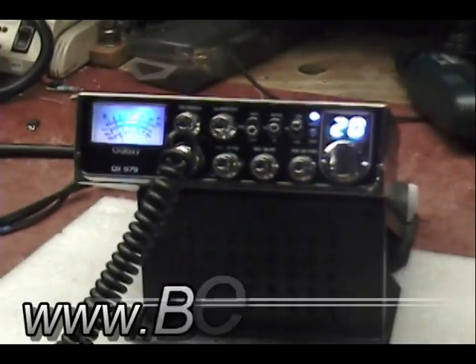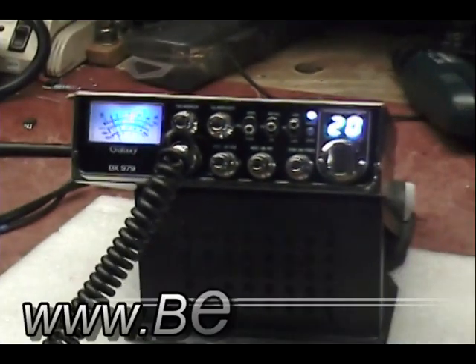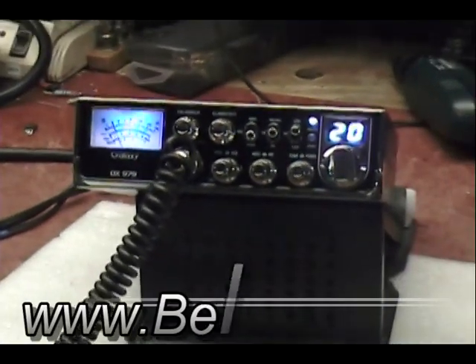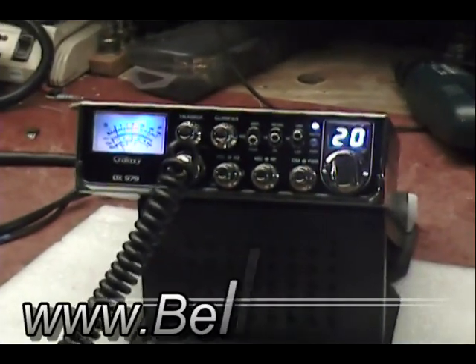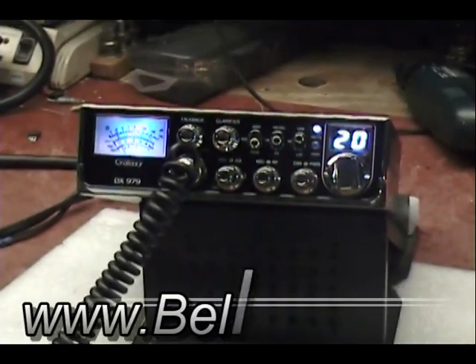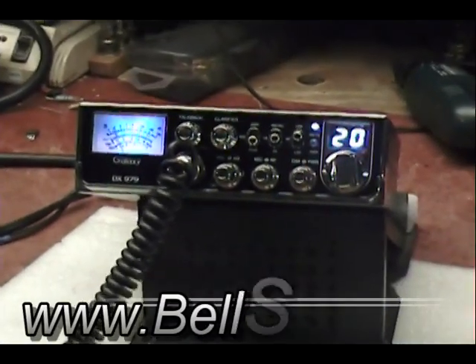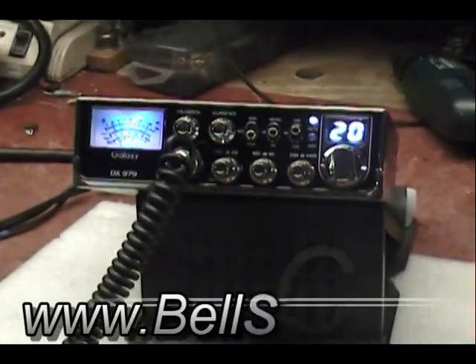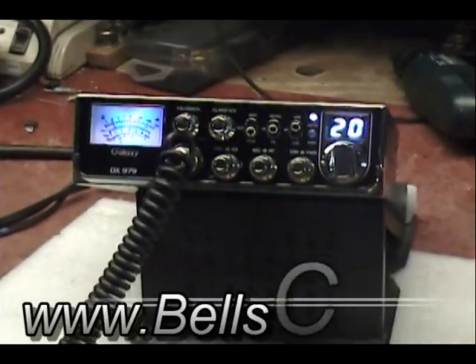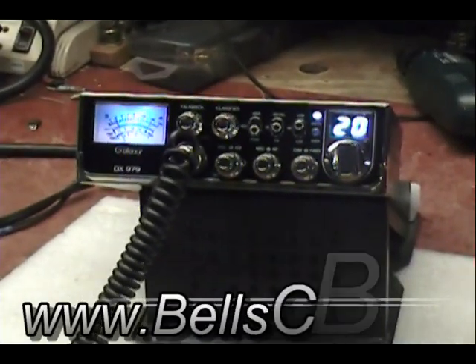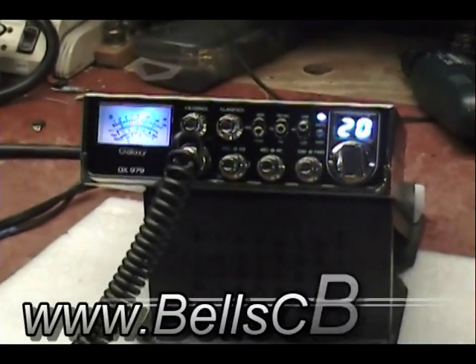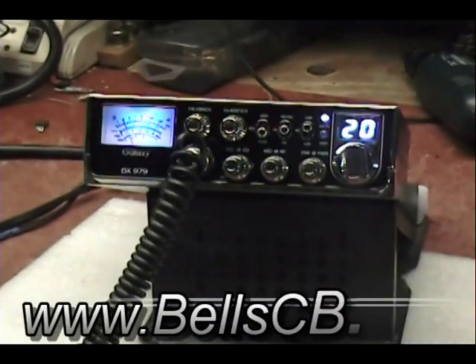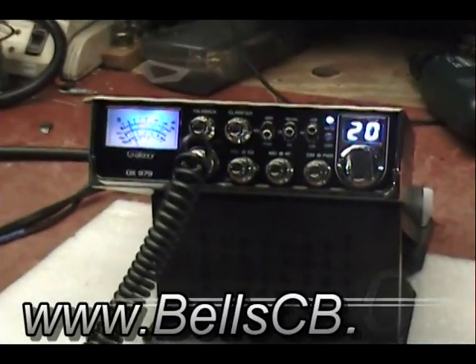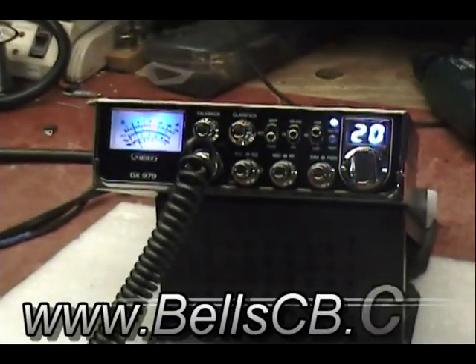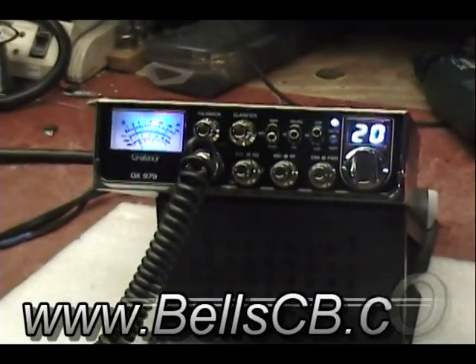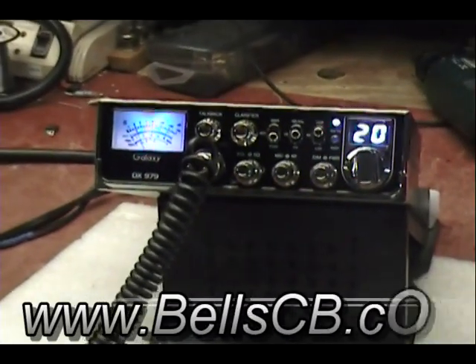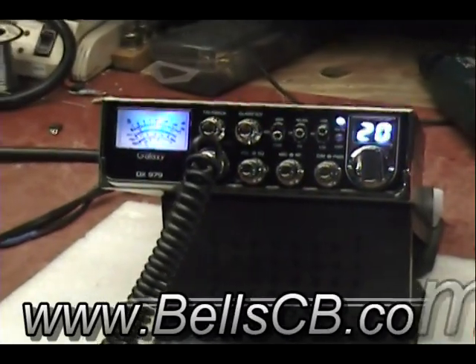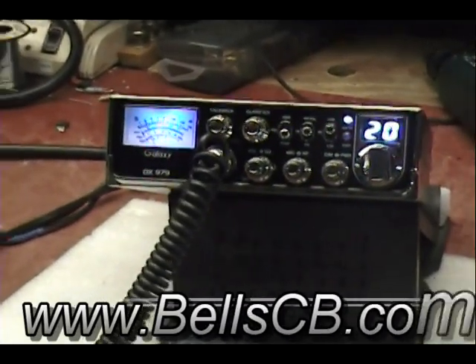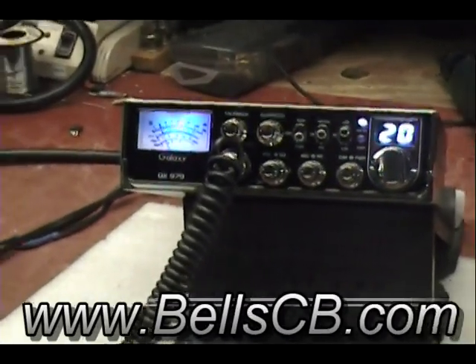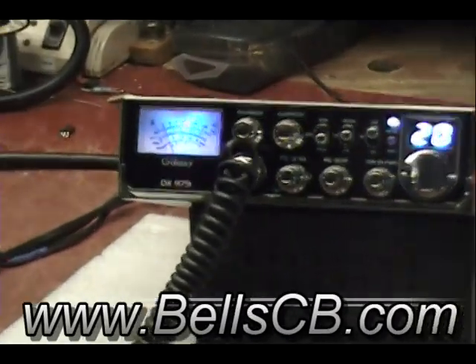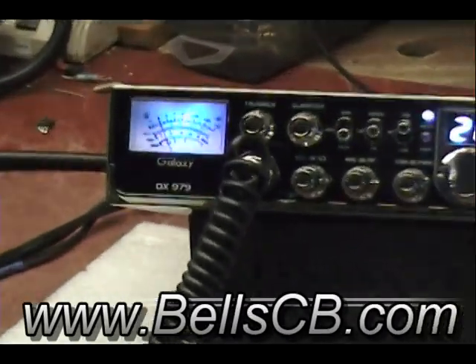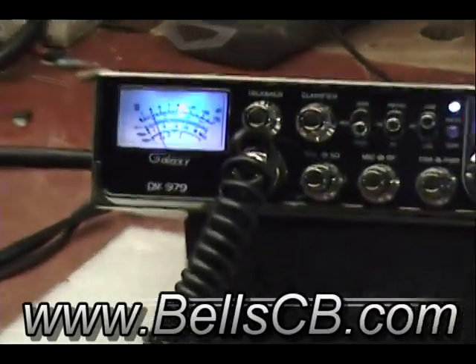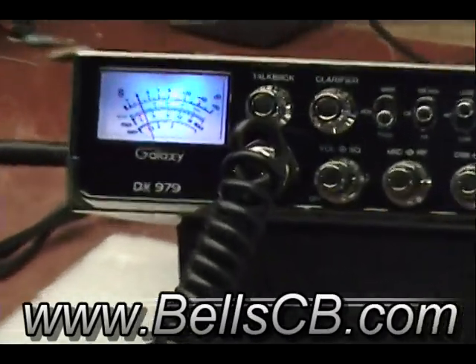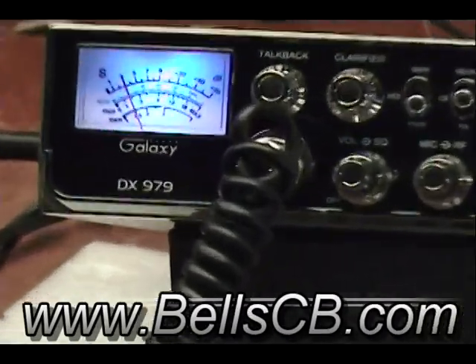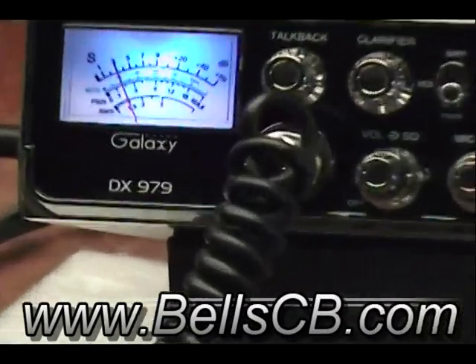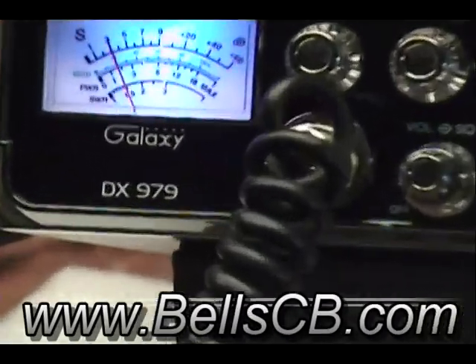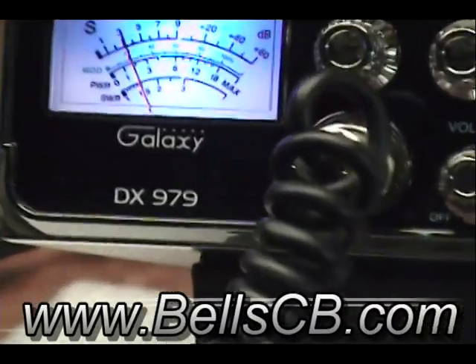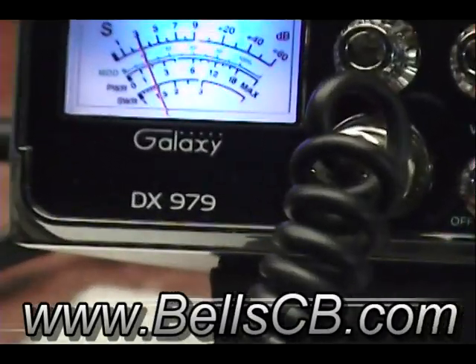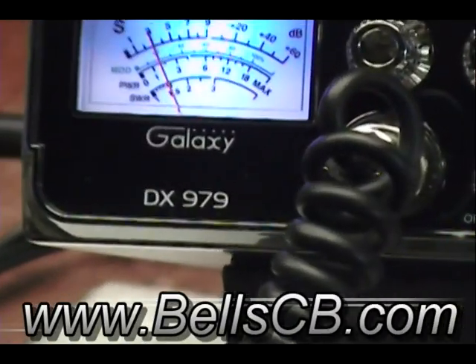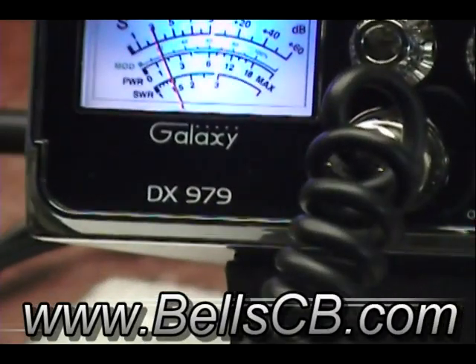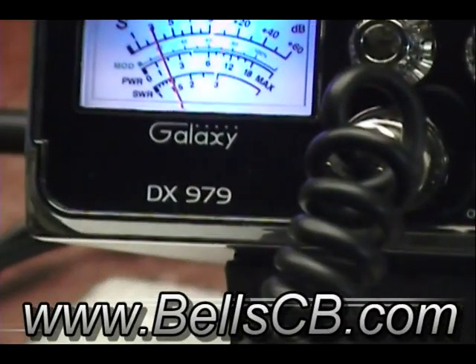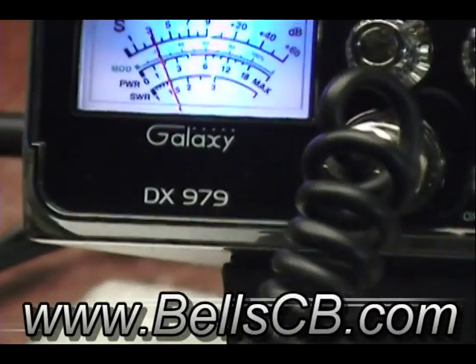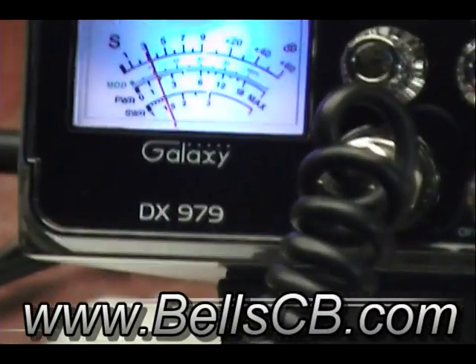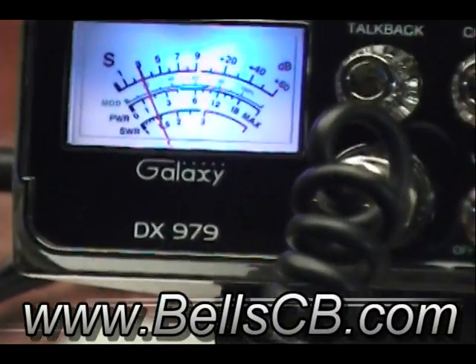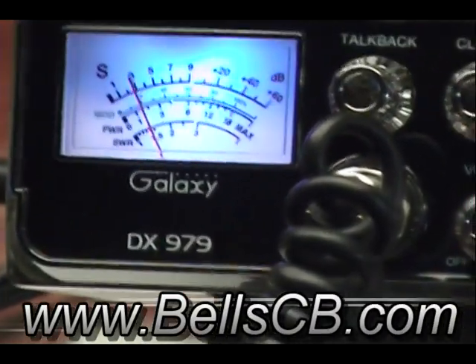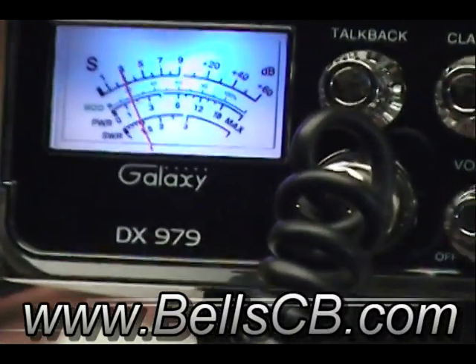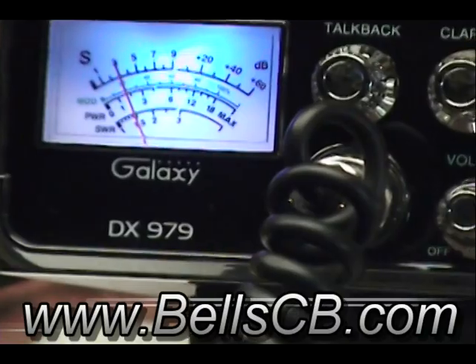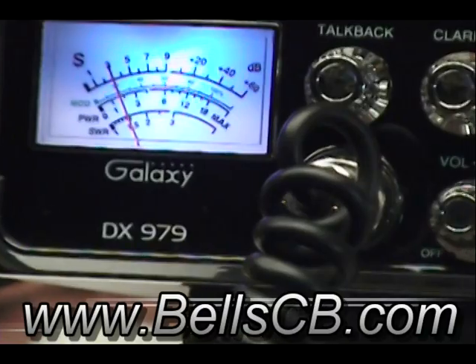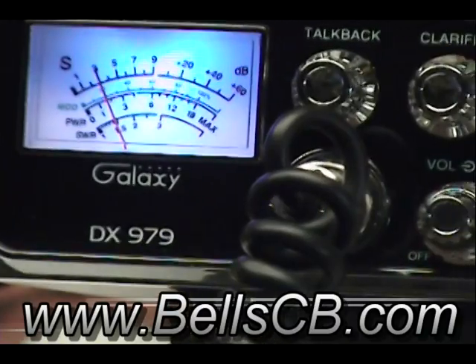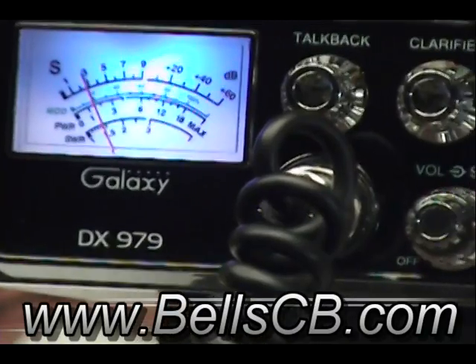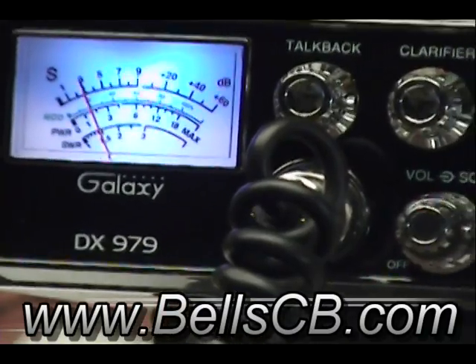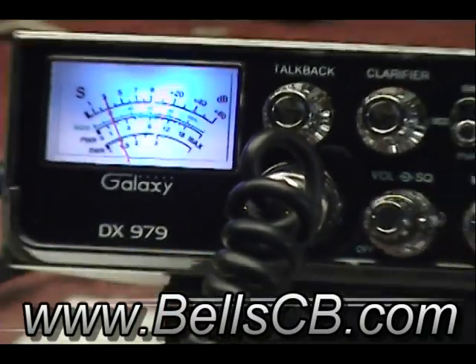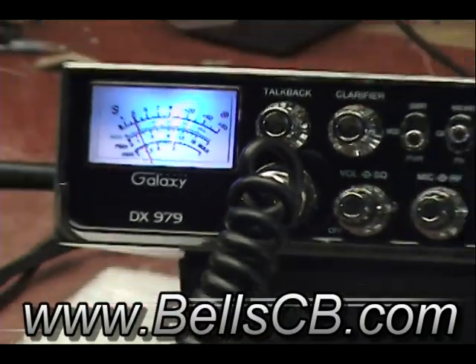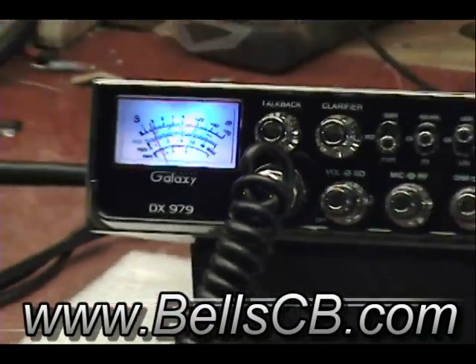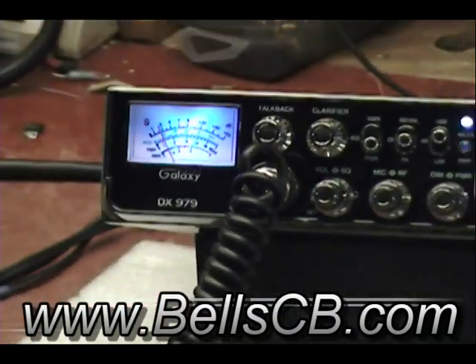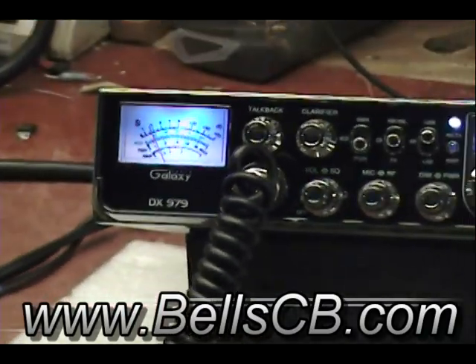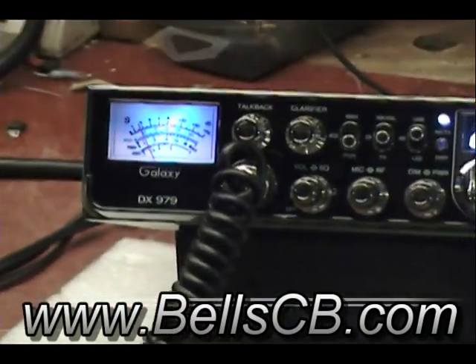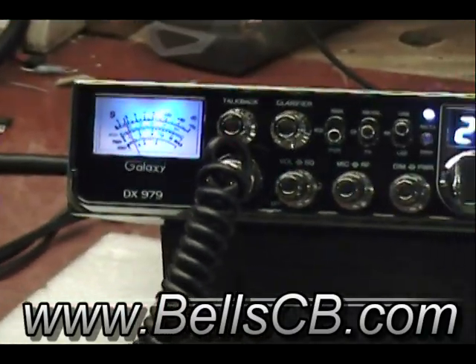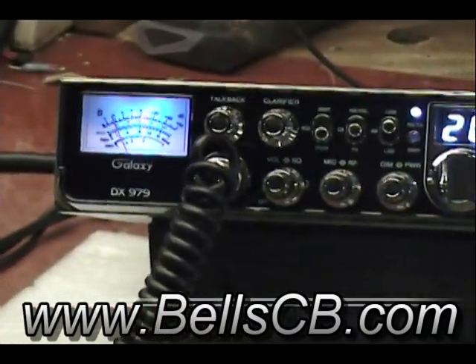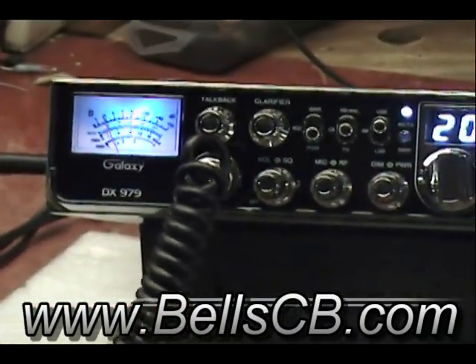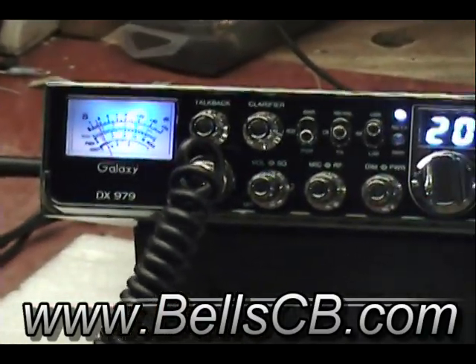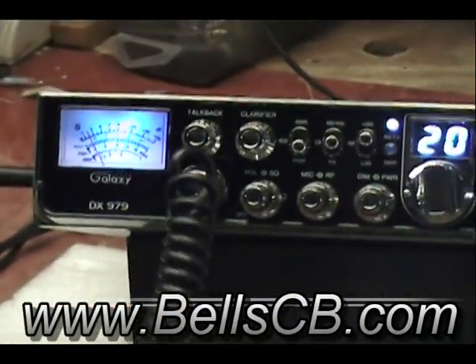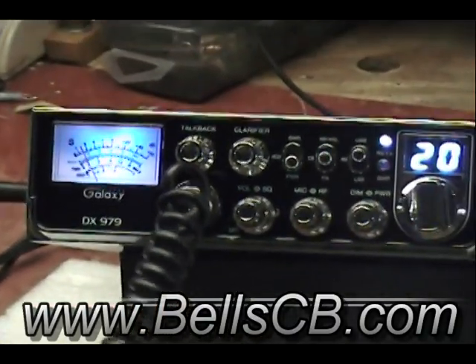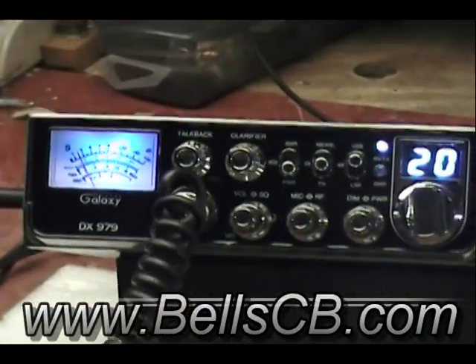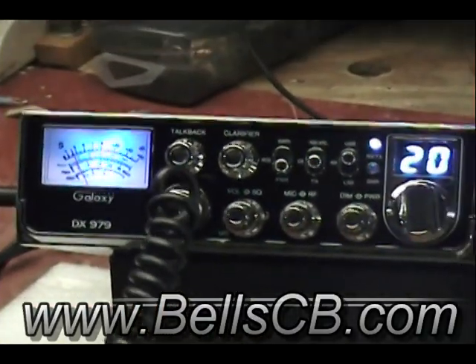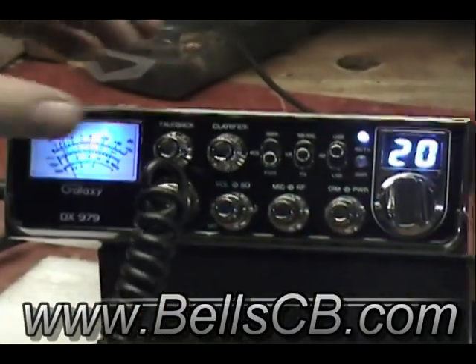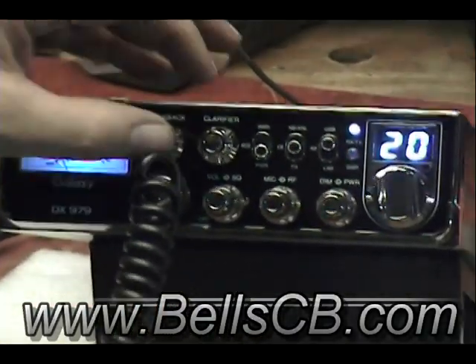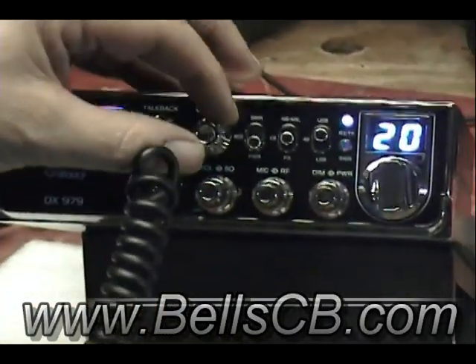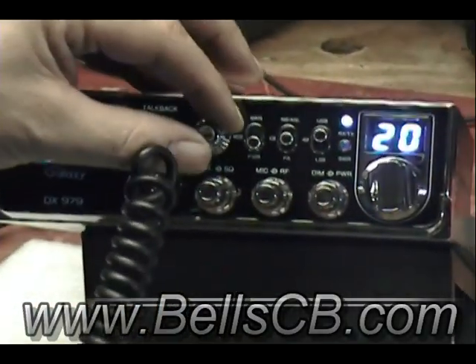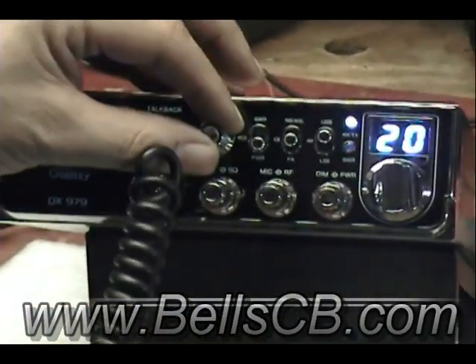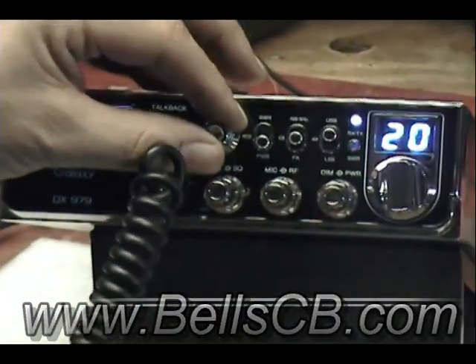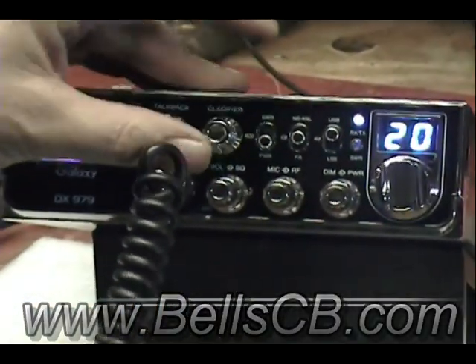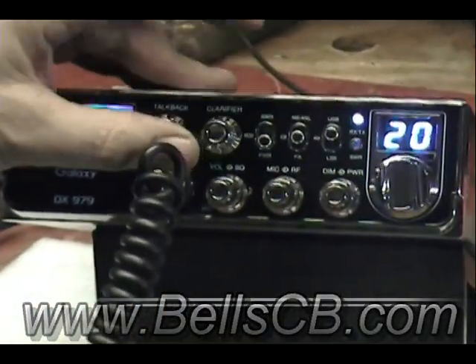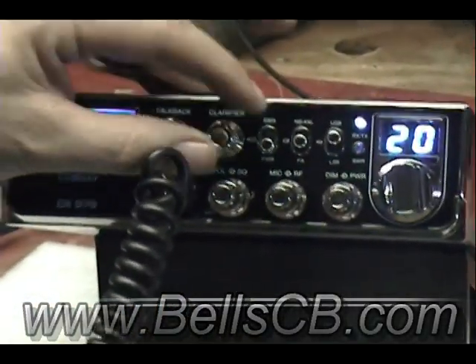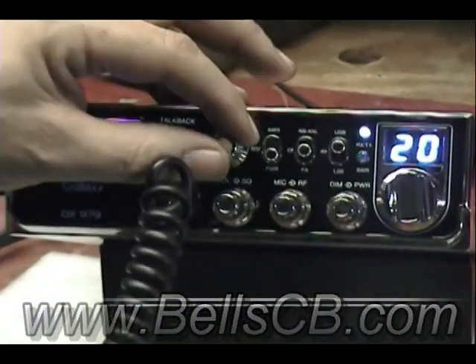All right, we have another Galaxy DX979. This one got a received modification to it and a tune-up, so this is just a tune-up report.